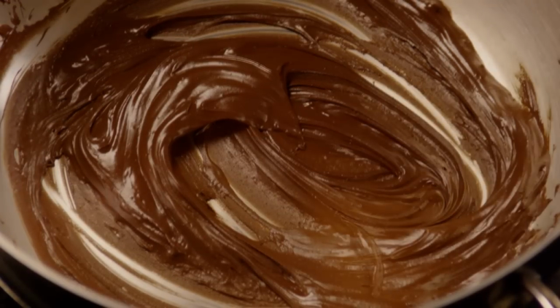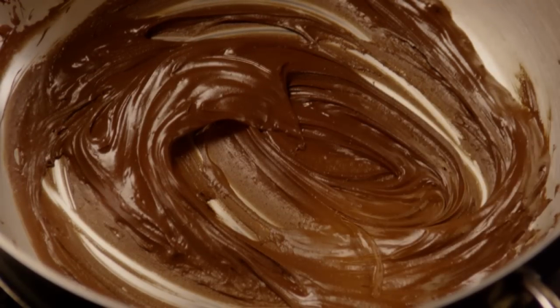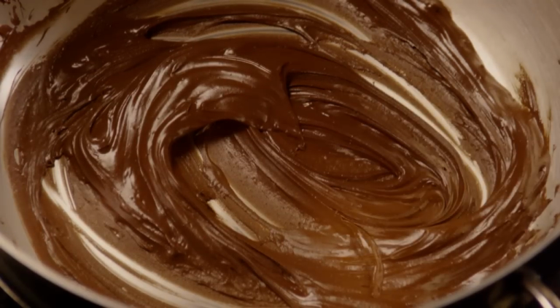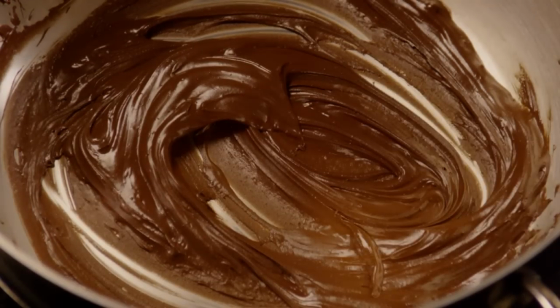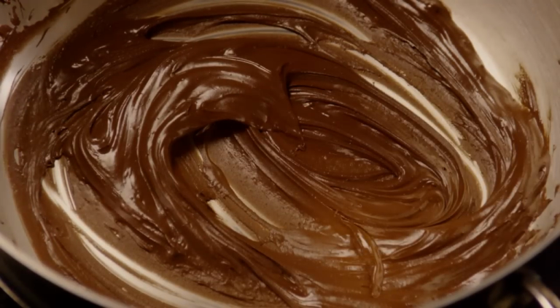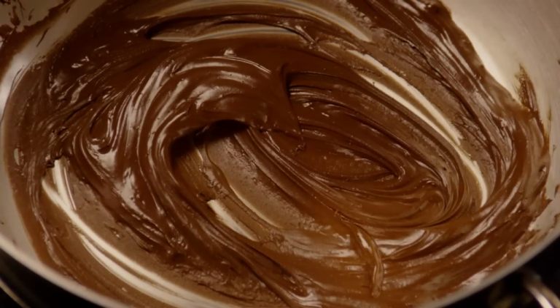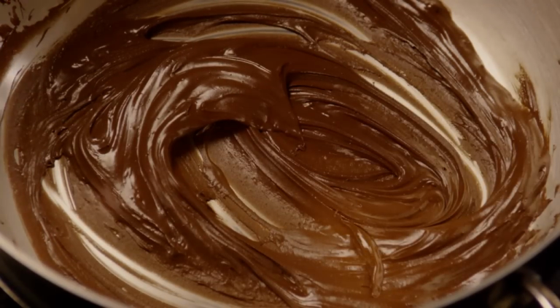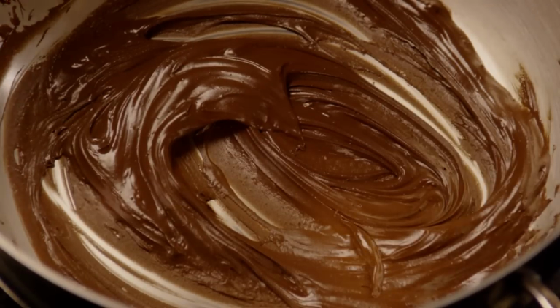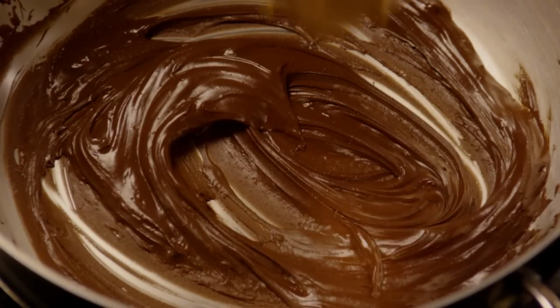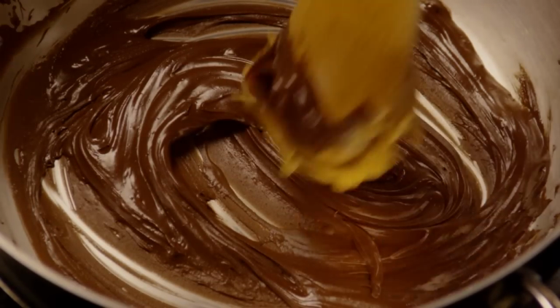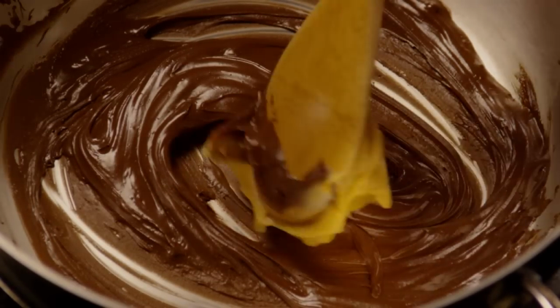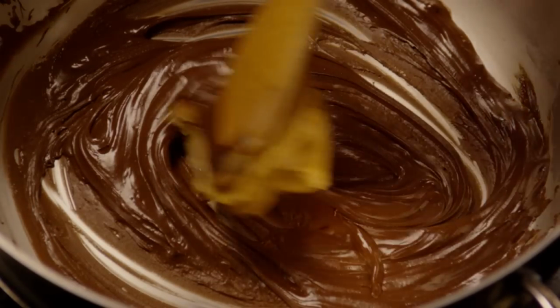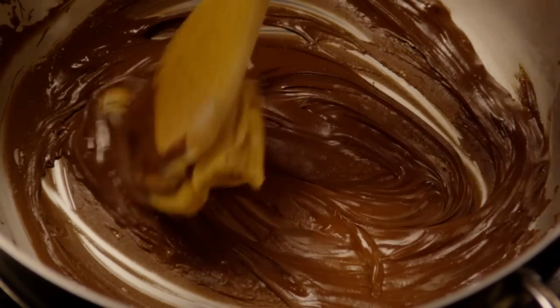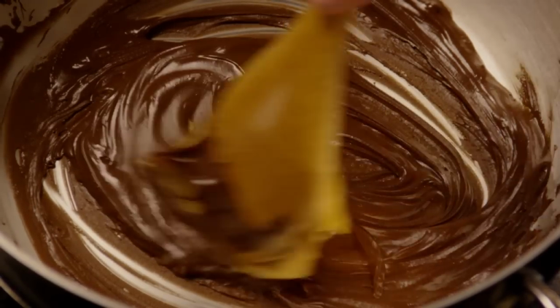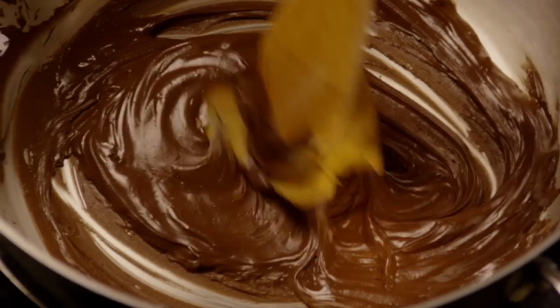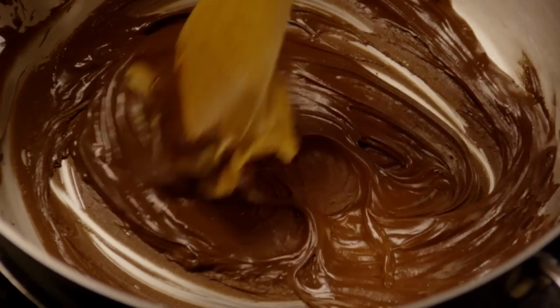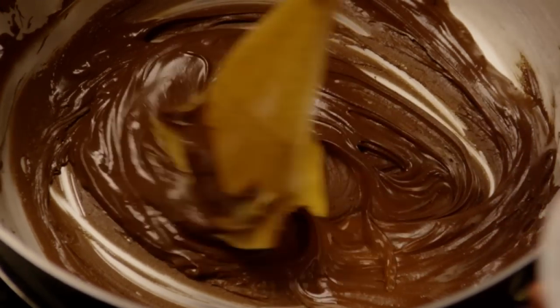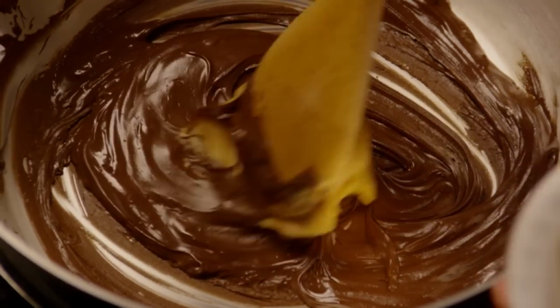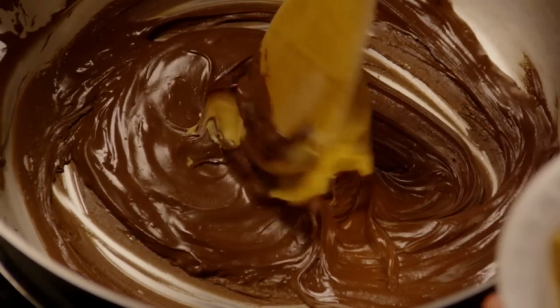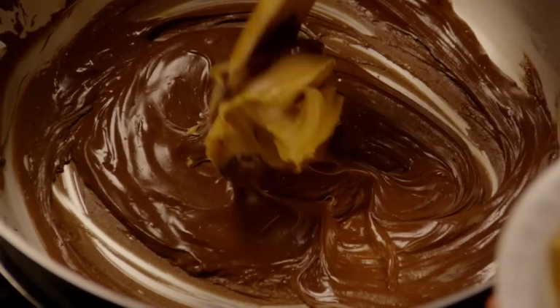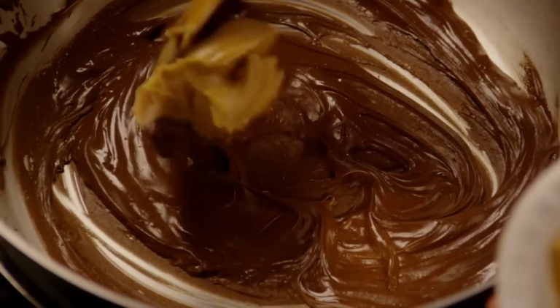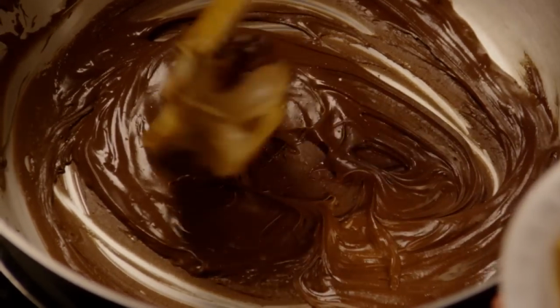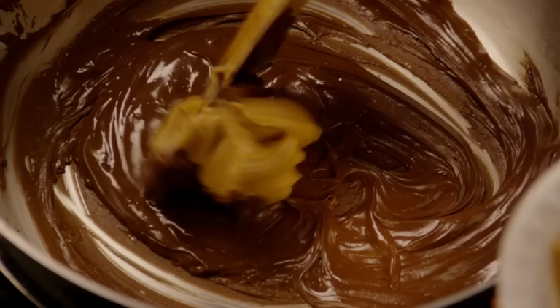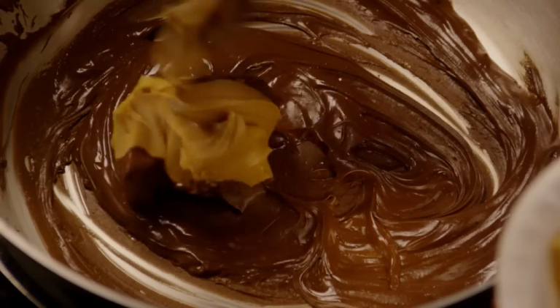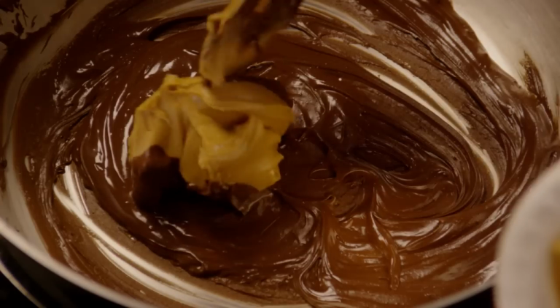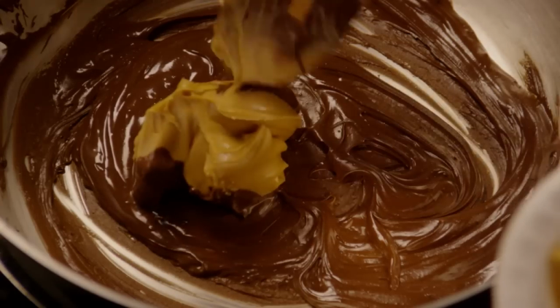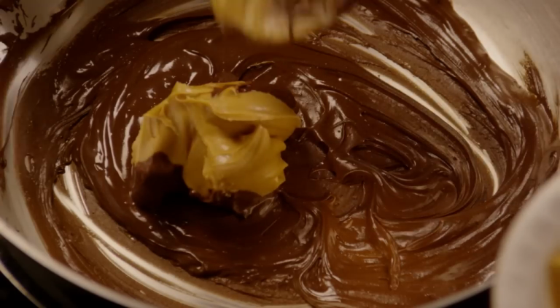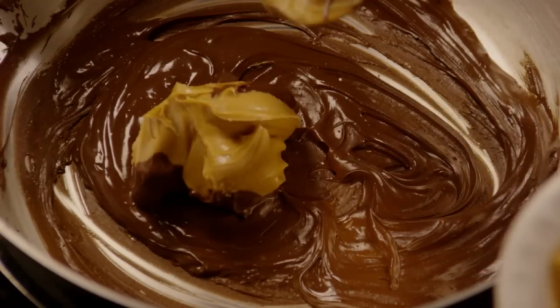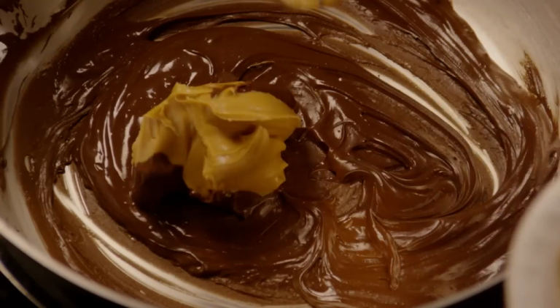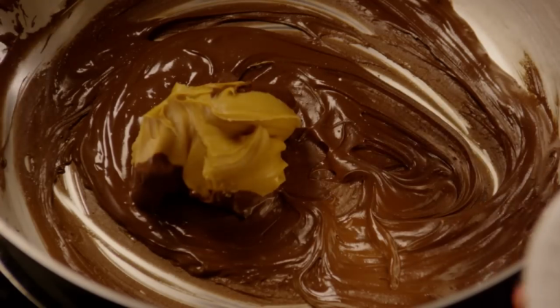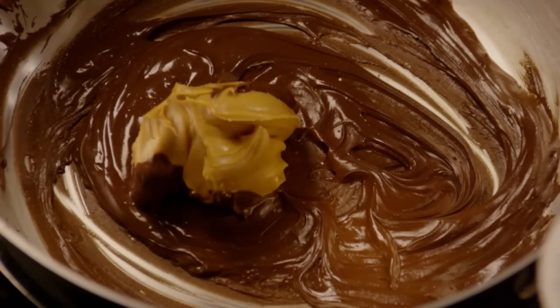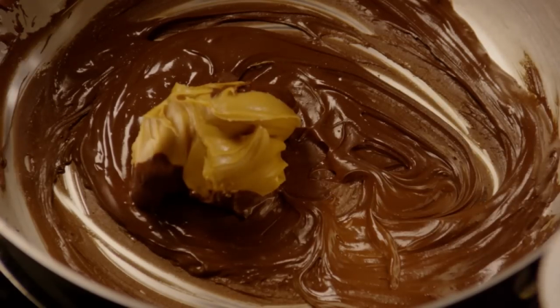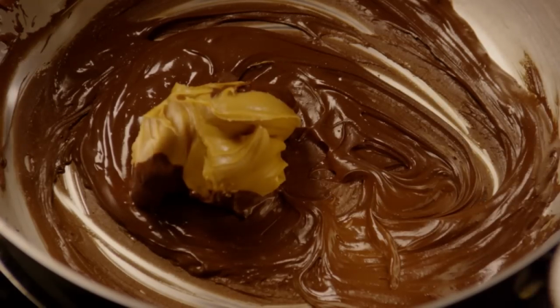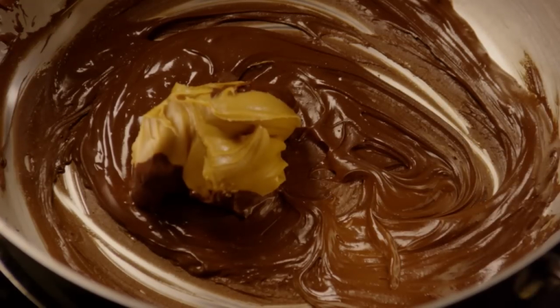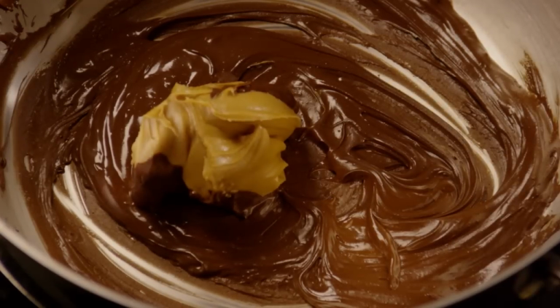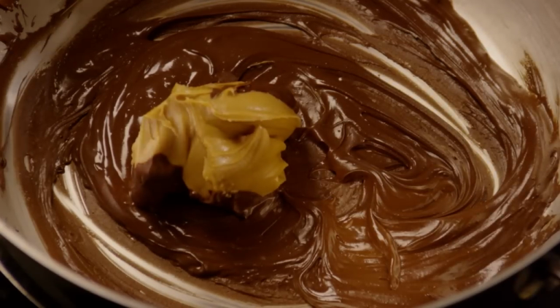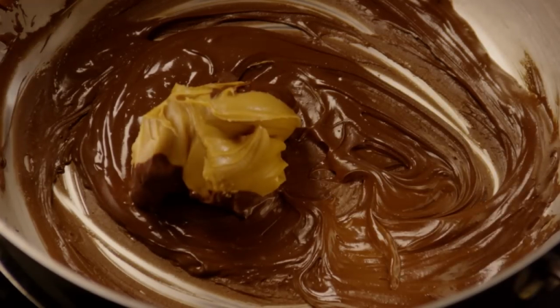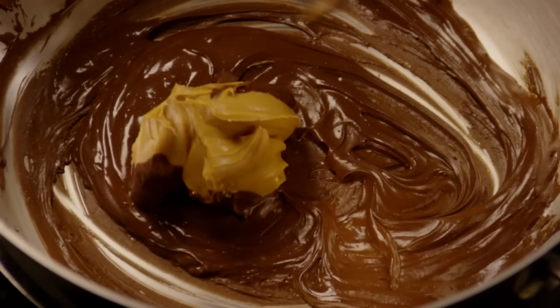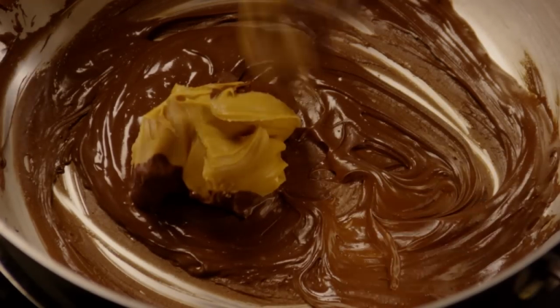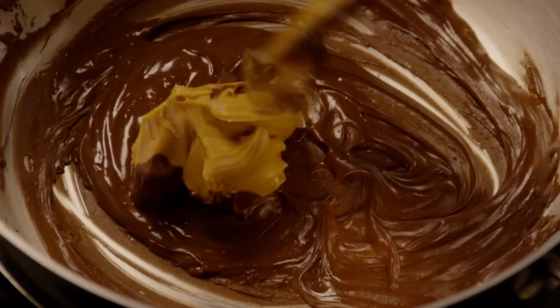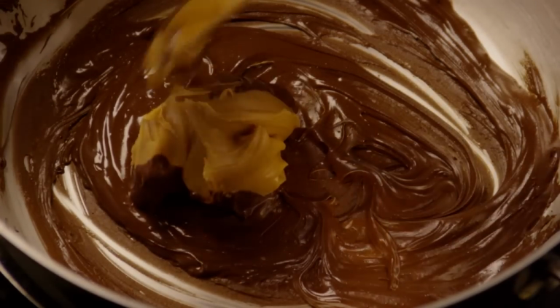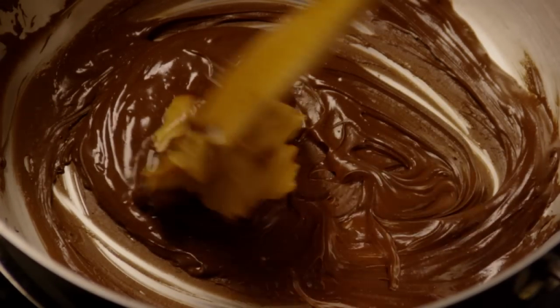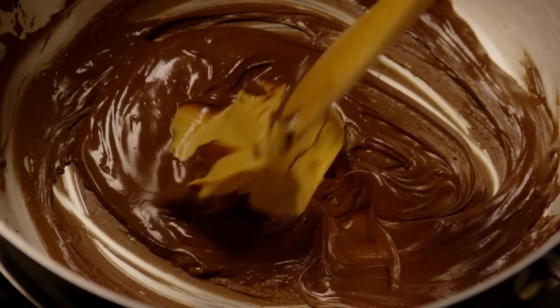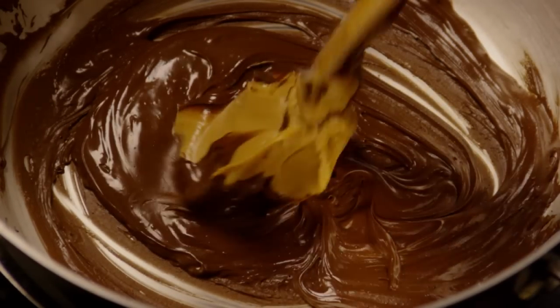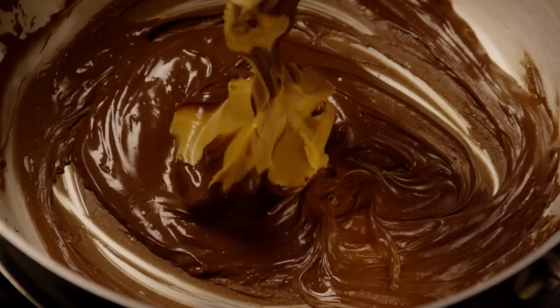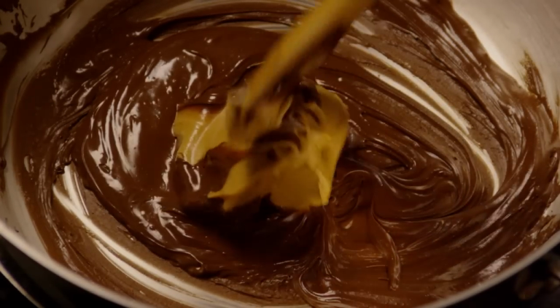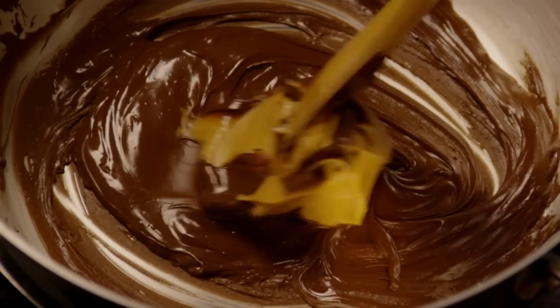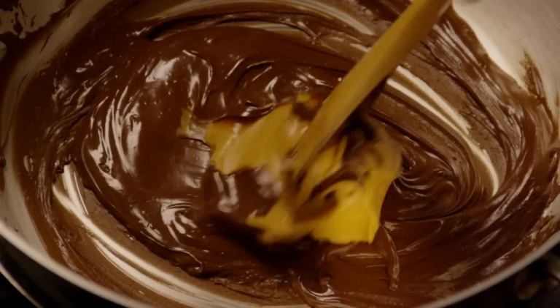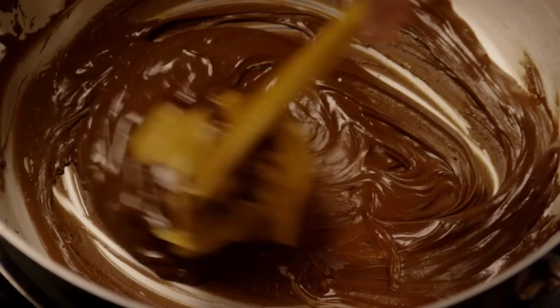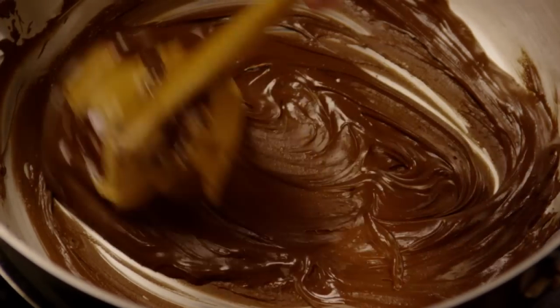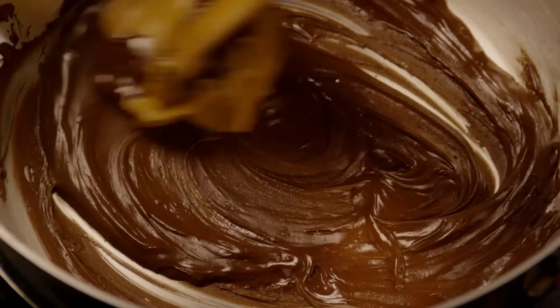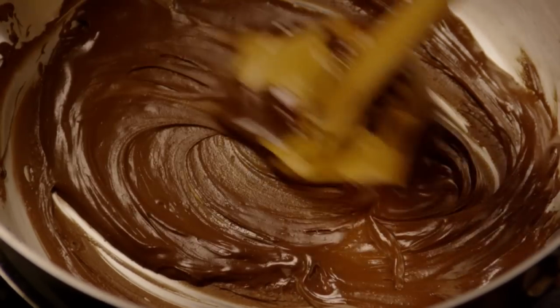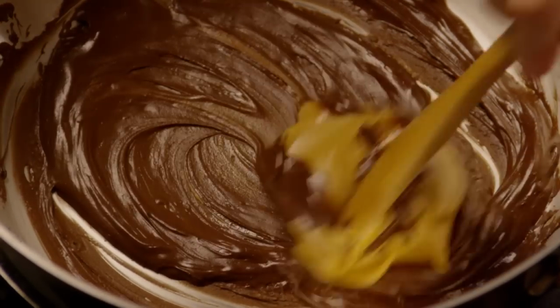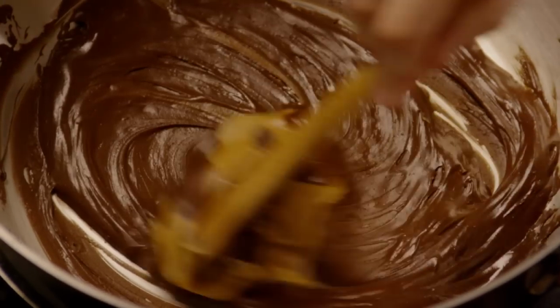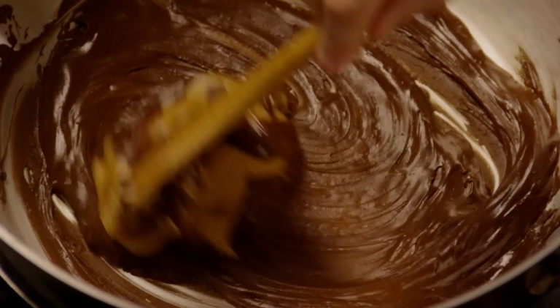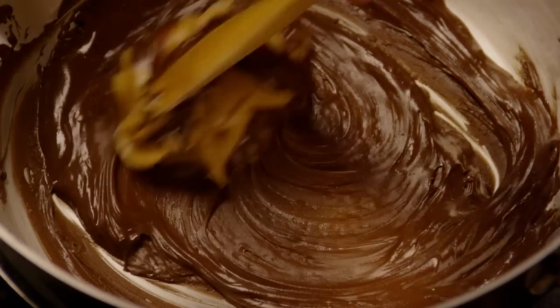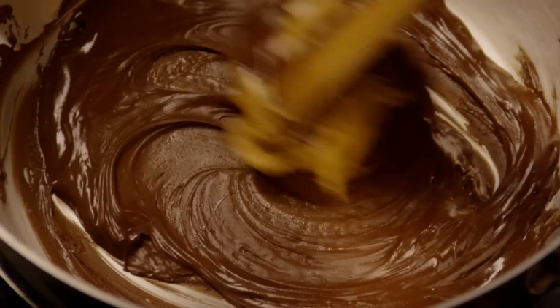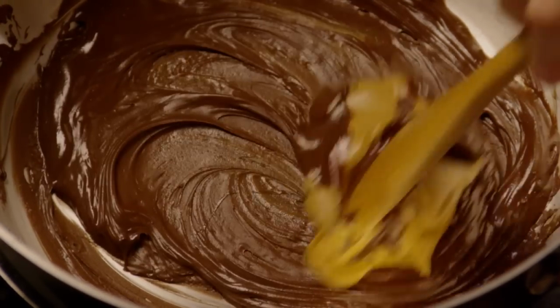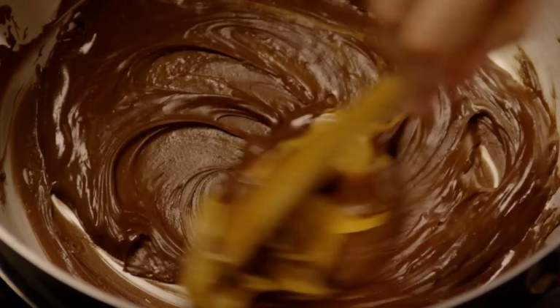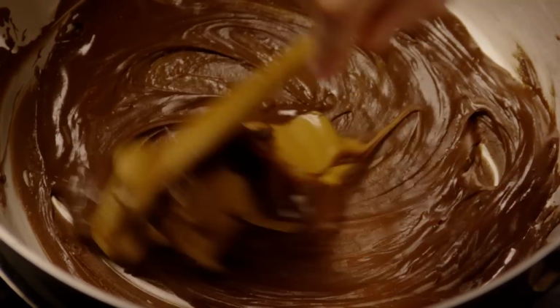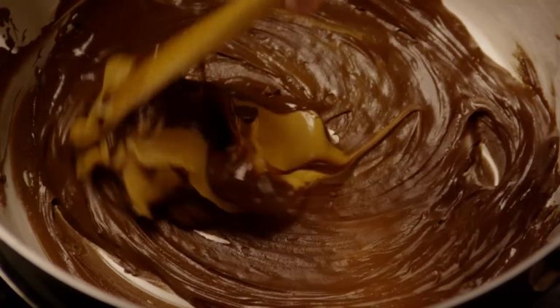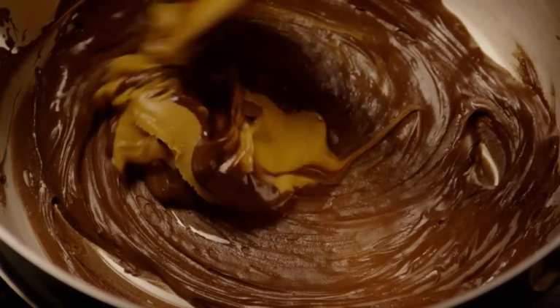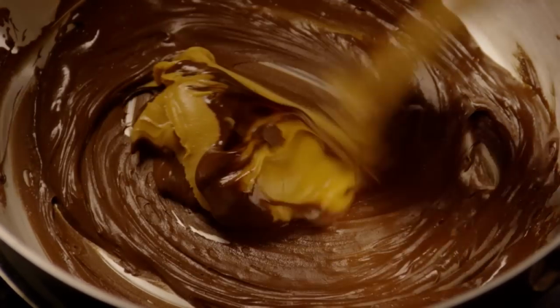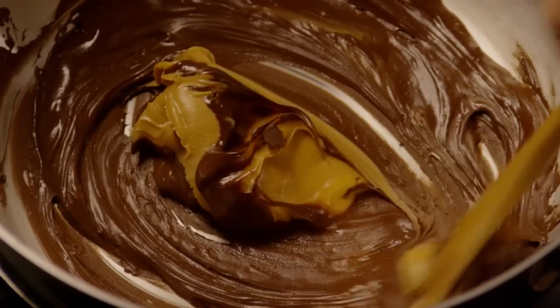Once it's melted, add half a cup of peanut butter. Stir these together until they're combined.